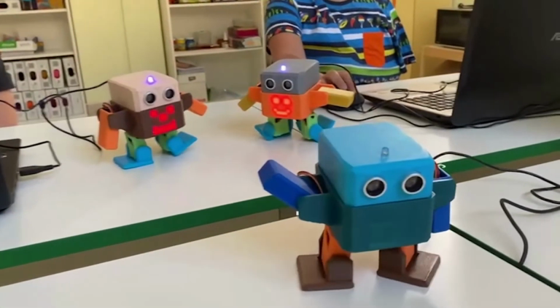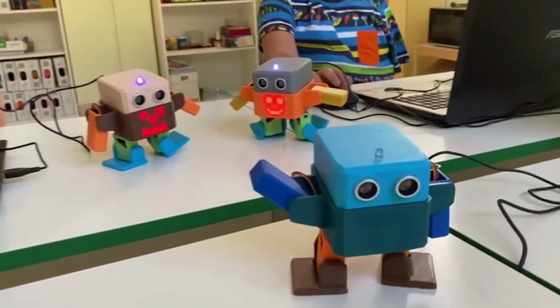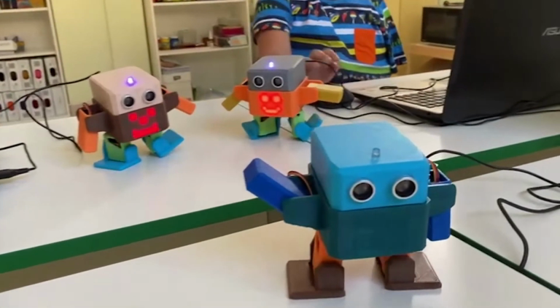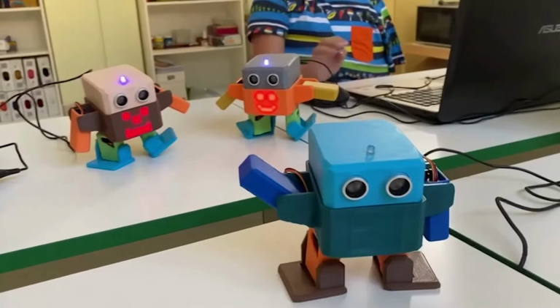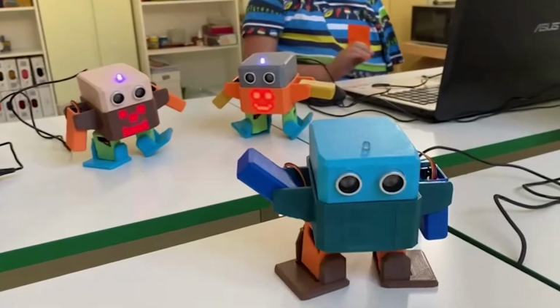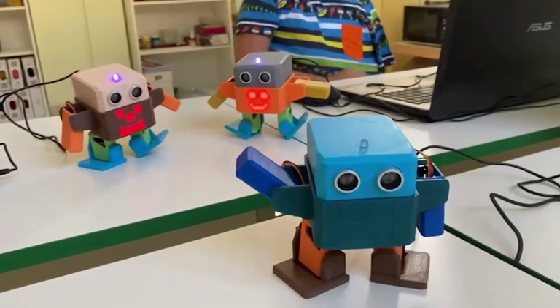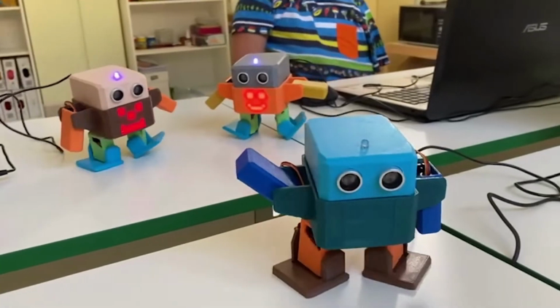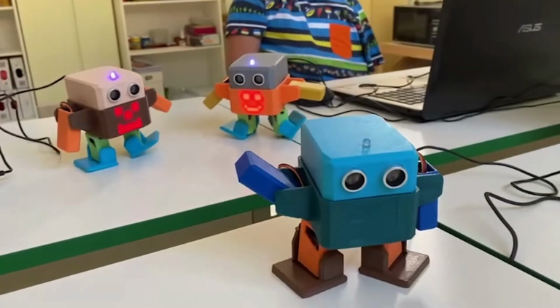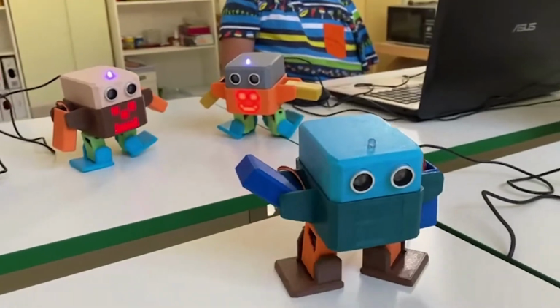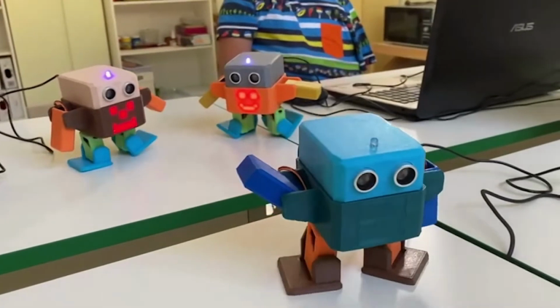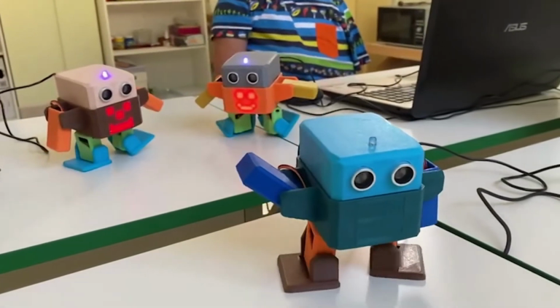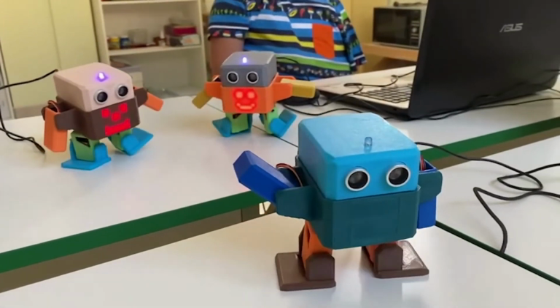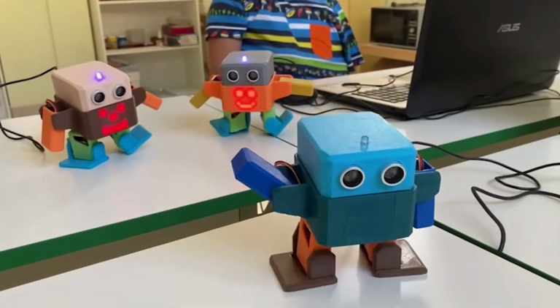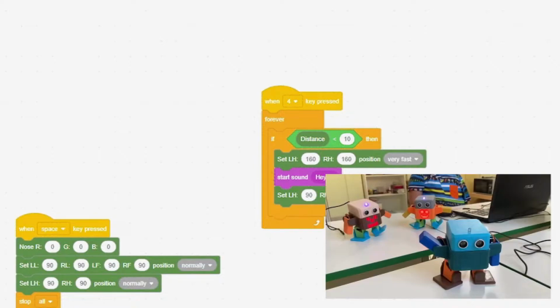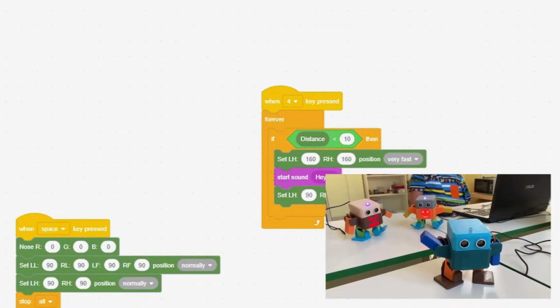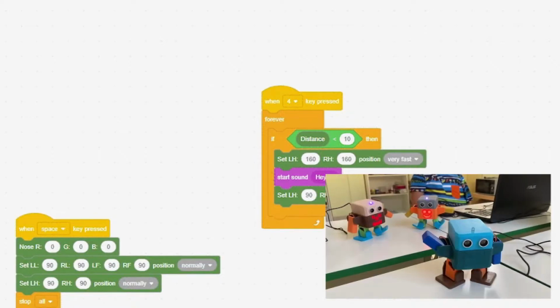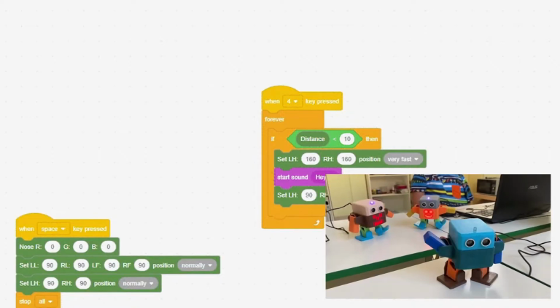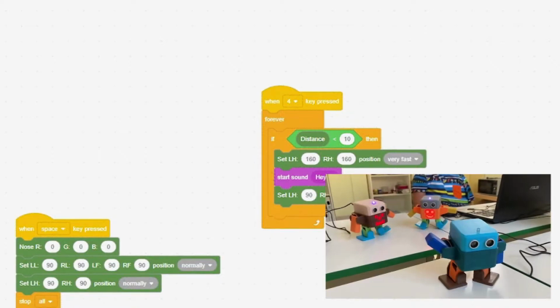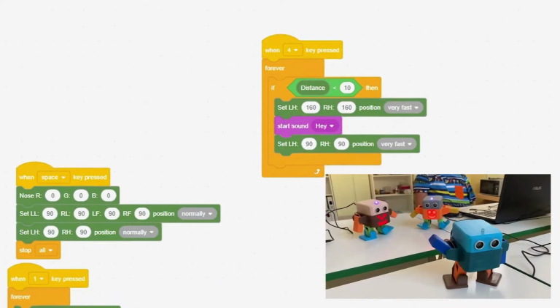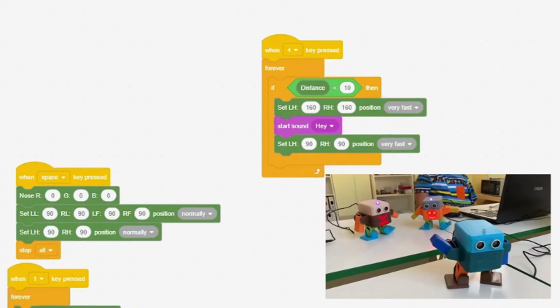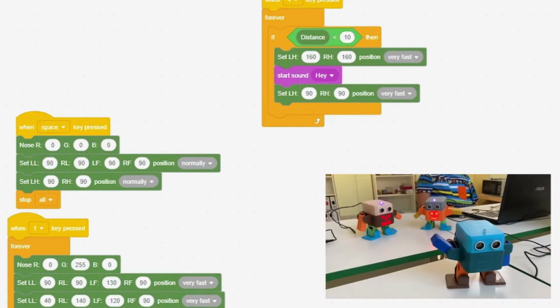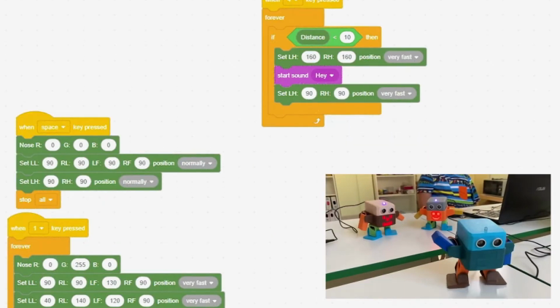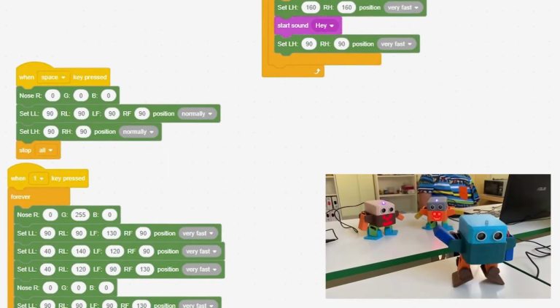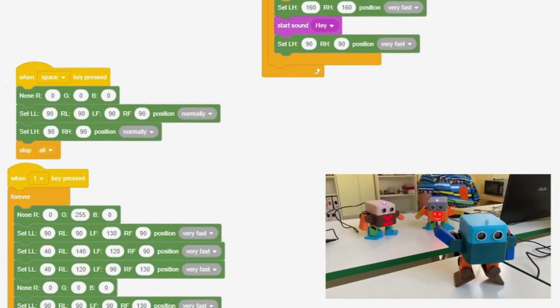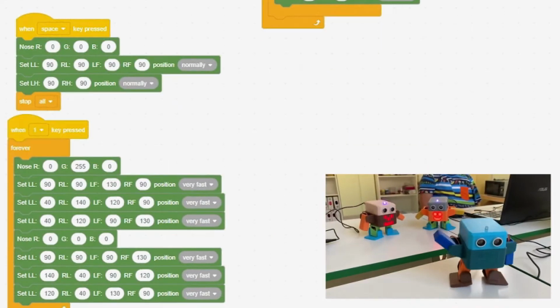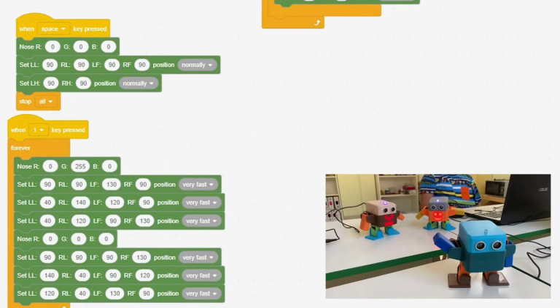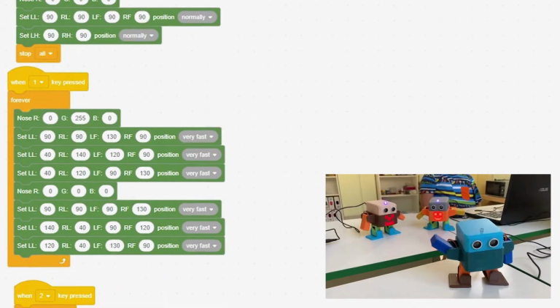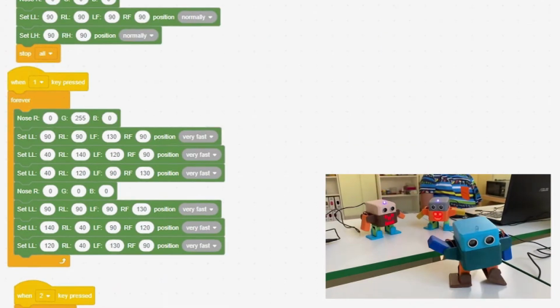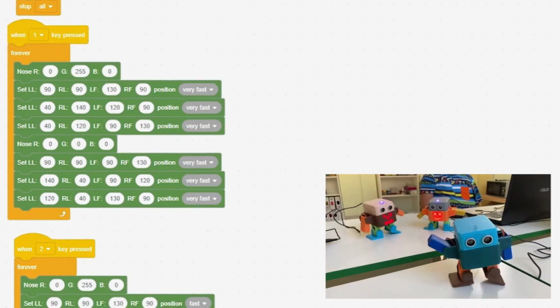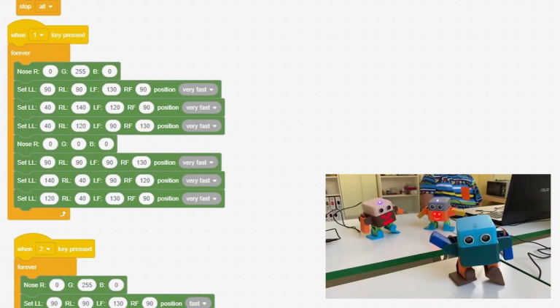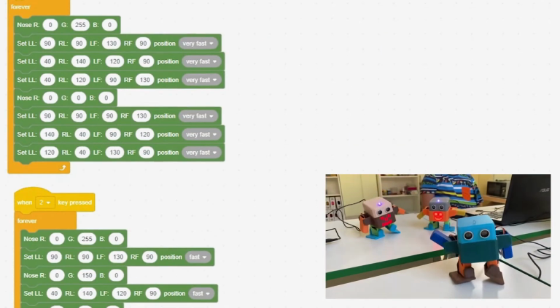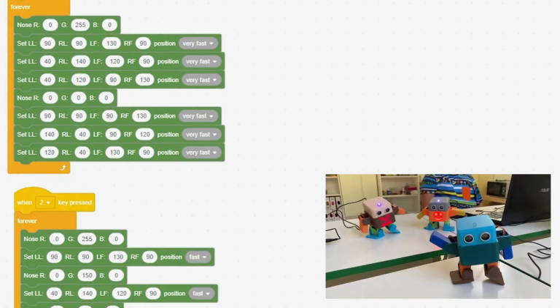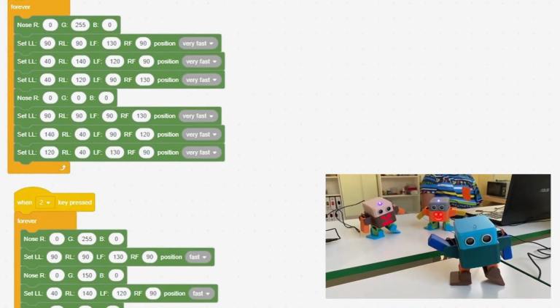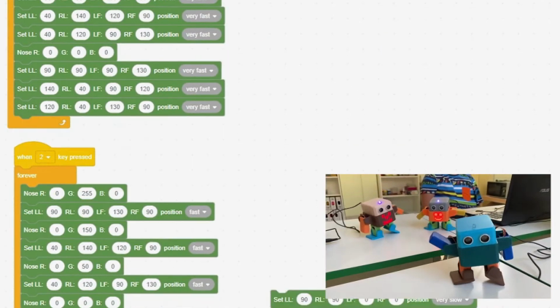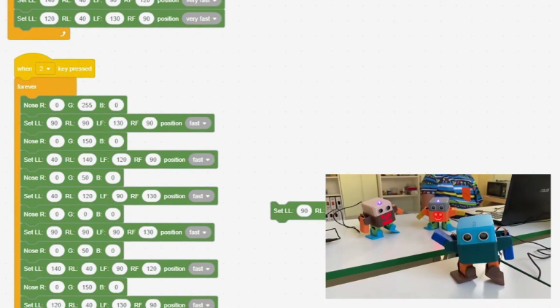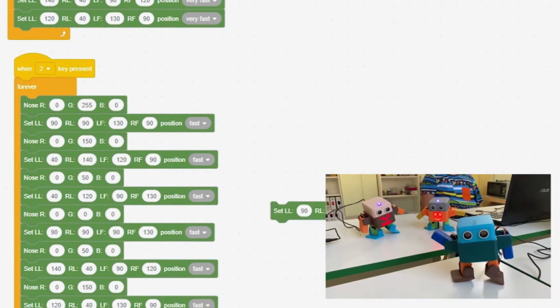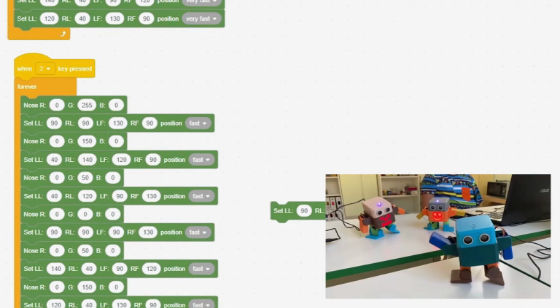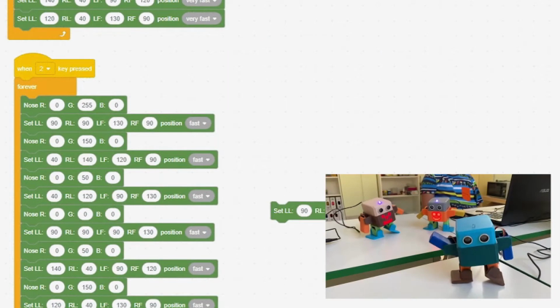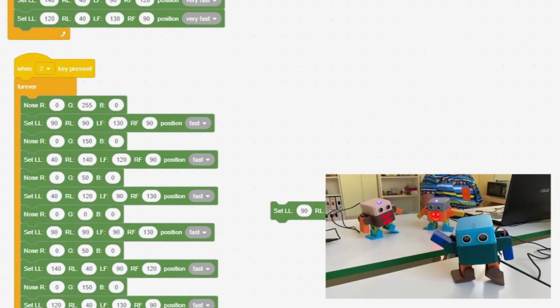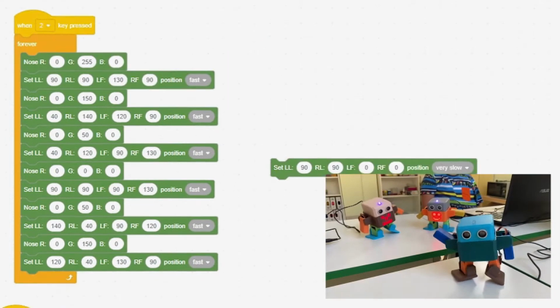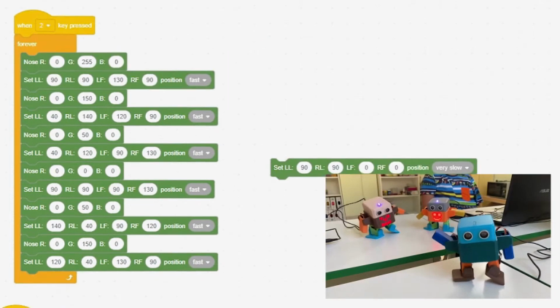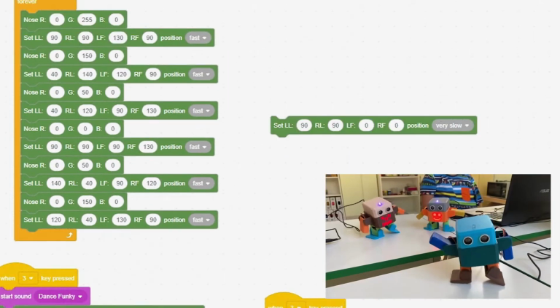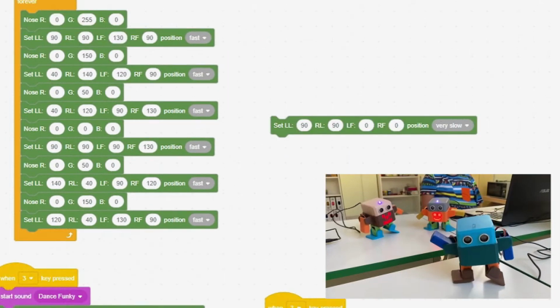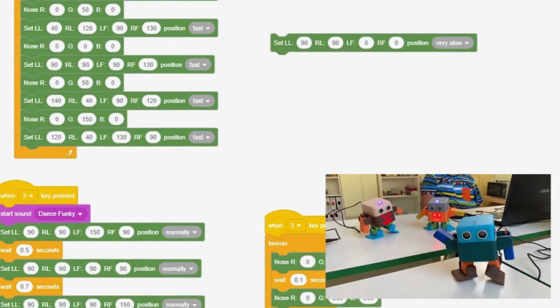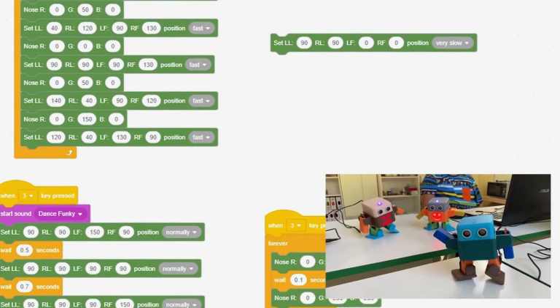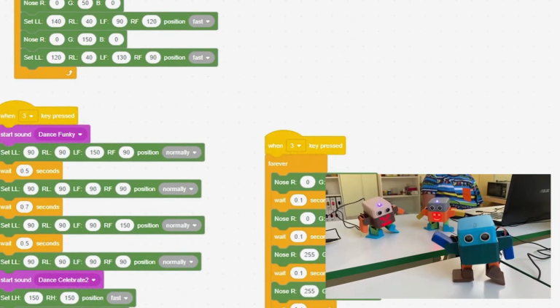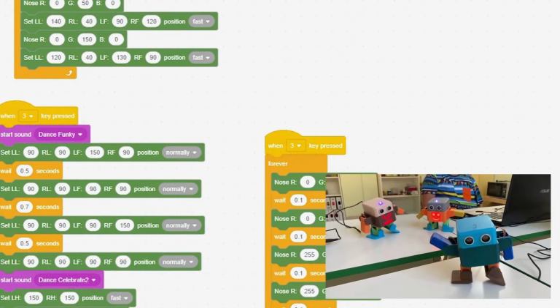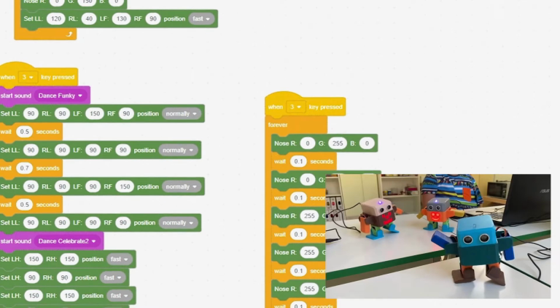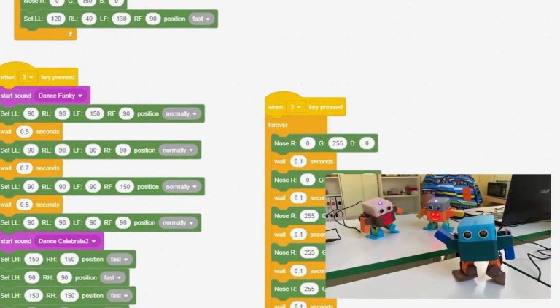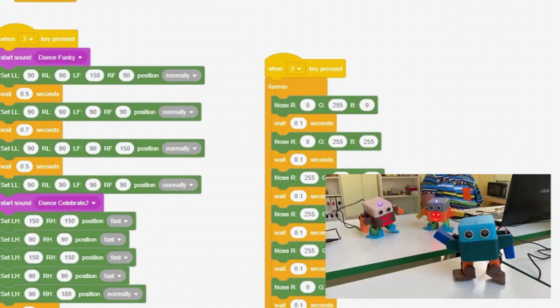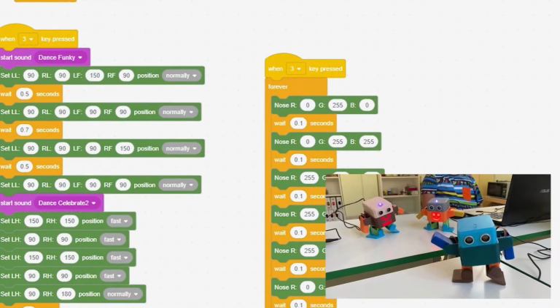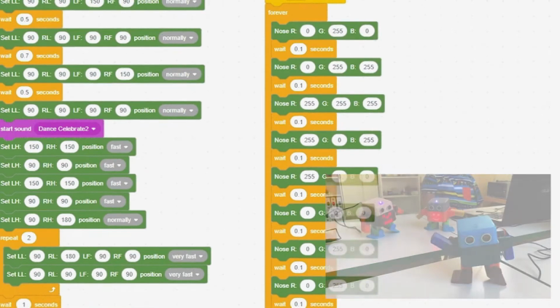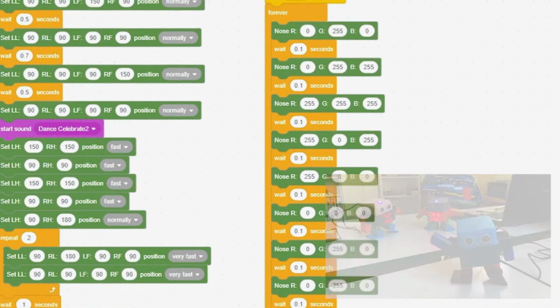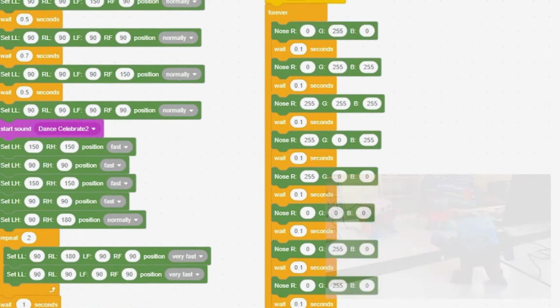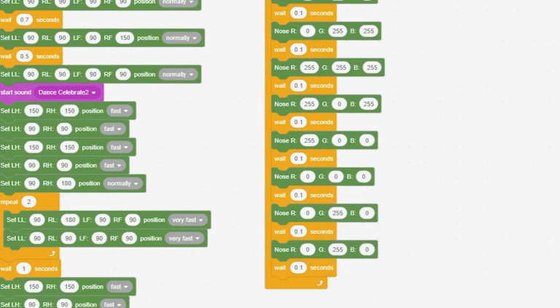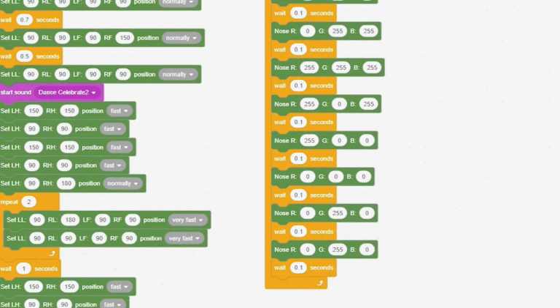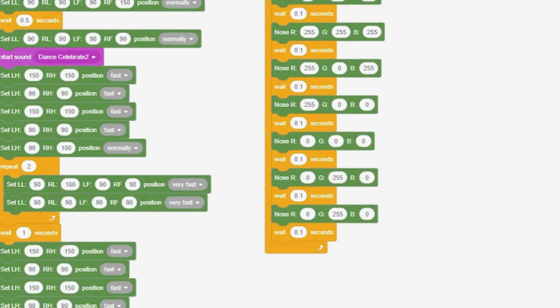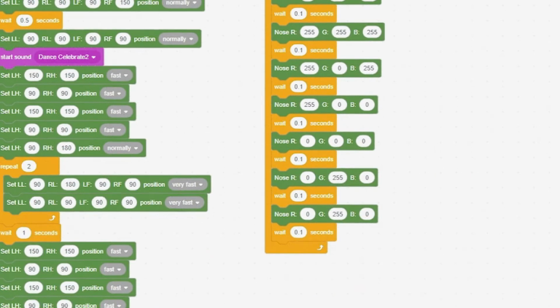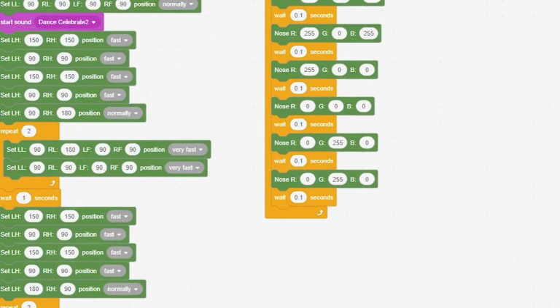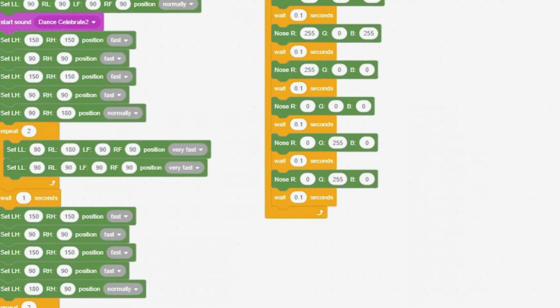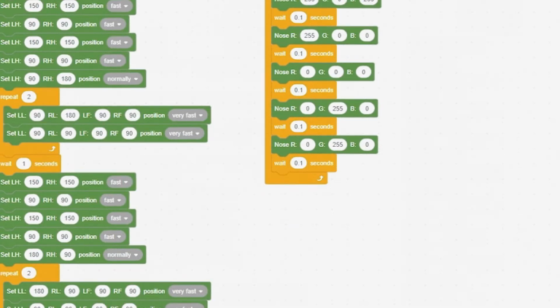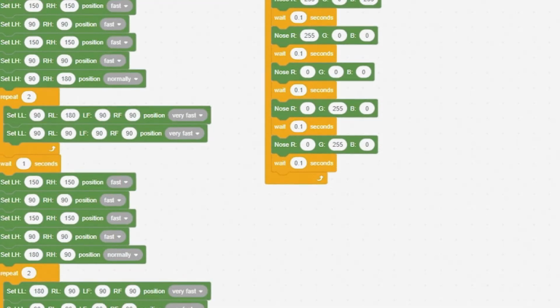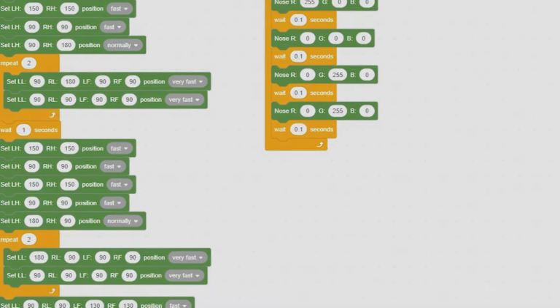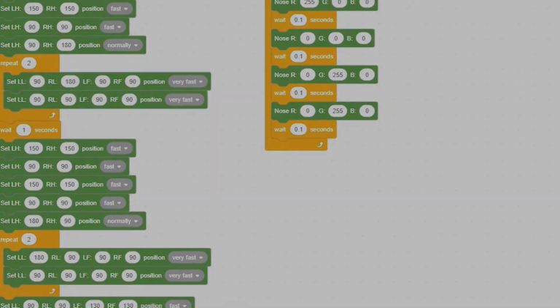Otto is programmed in the Robo Scratch environment, plugs in with a regular USB wire, and most importantly, it's a great dancer!